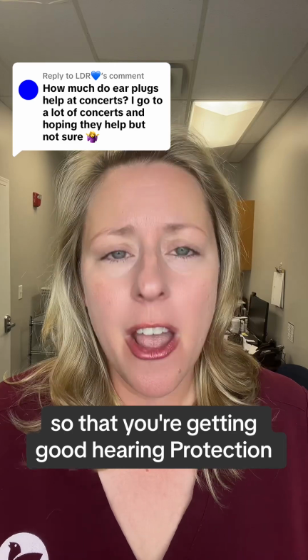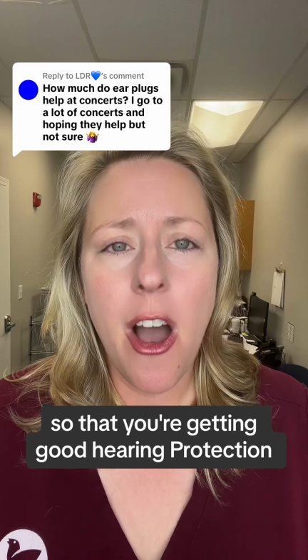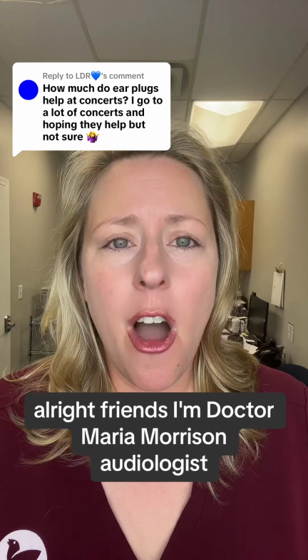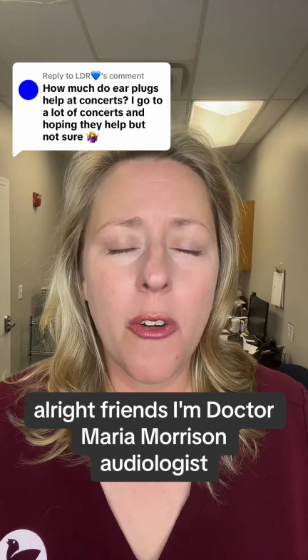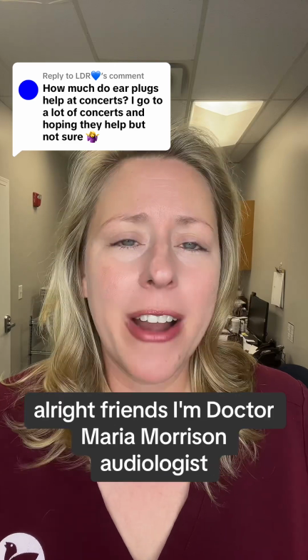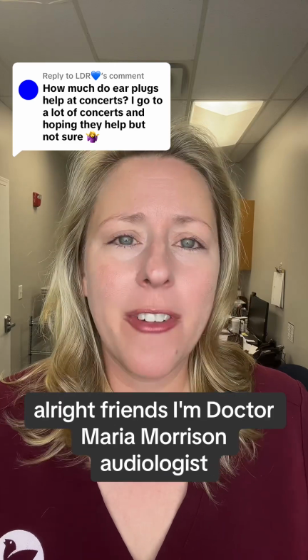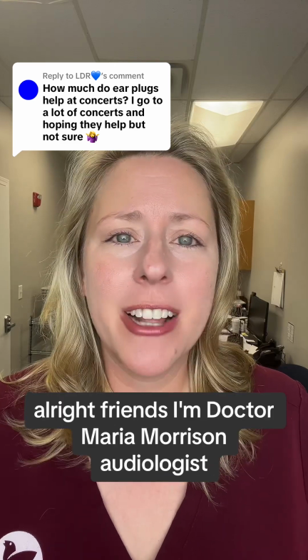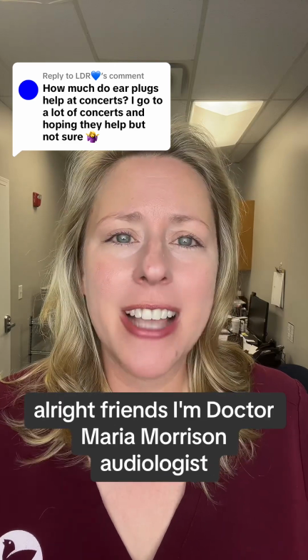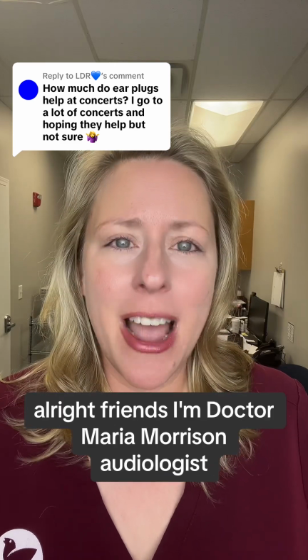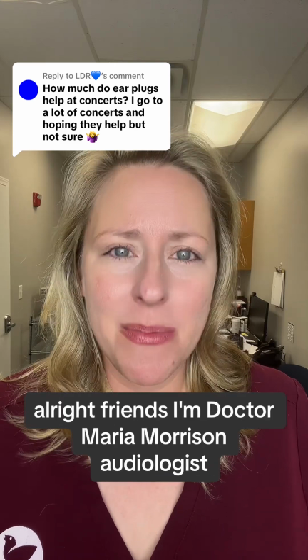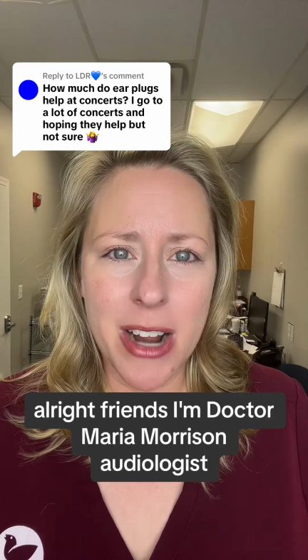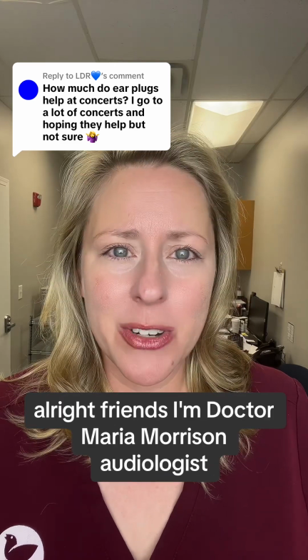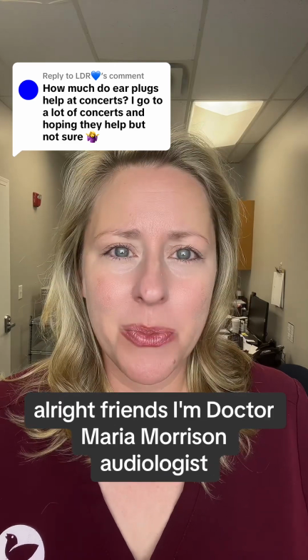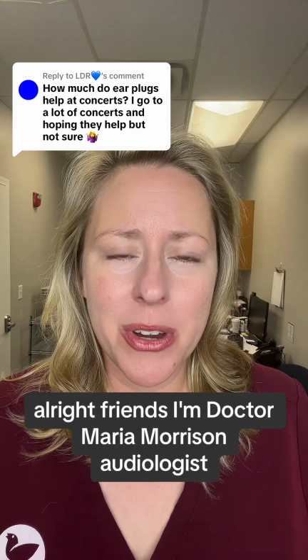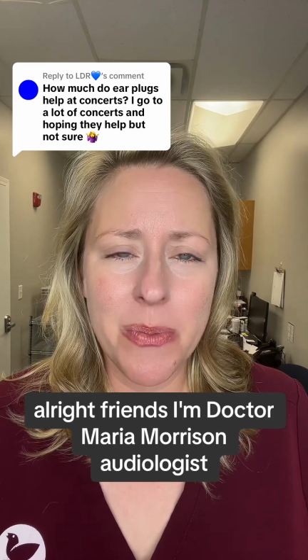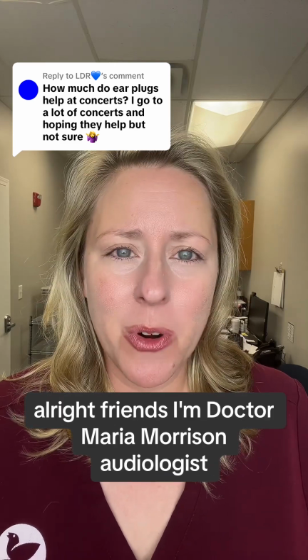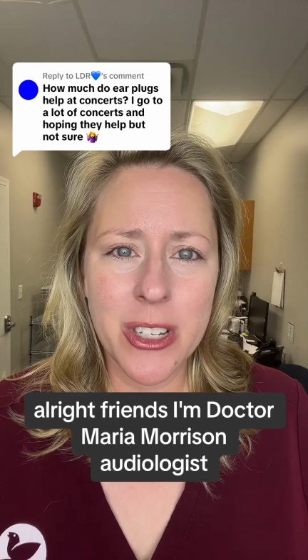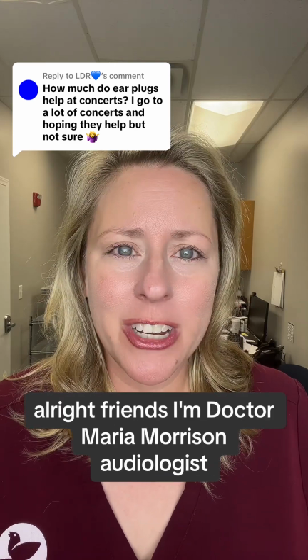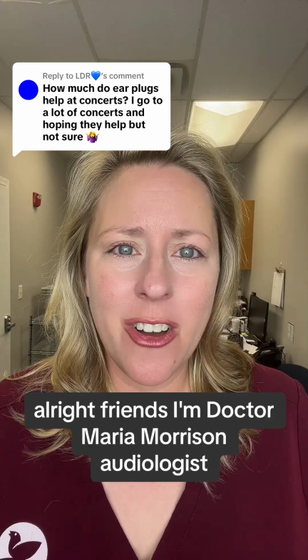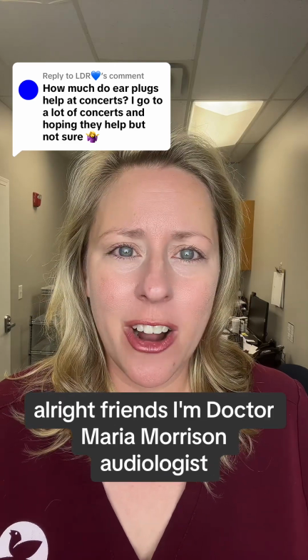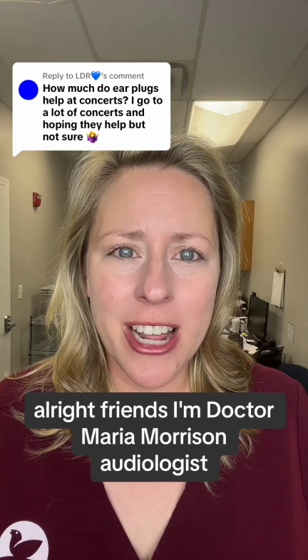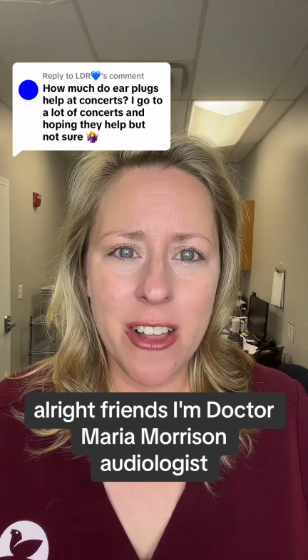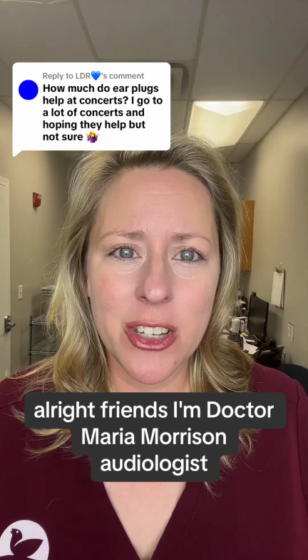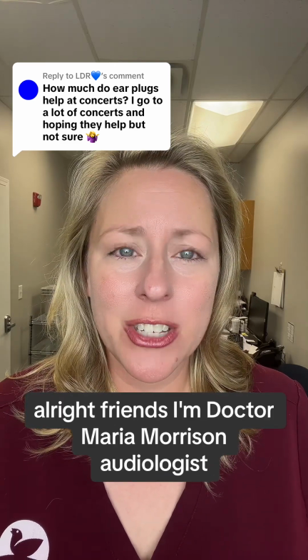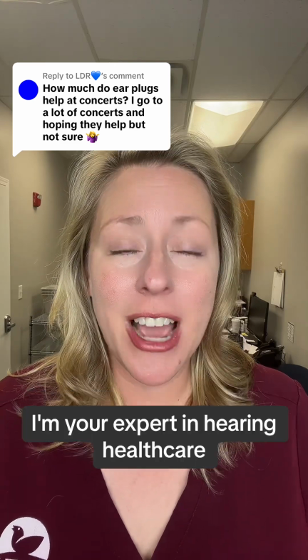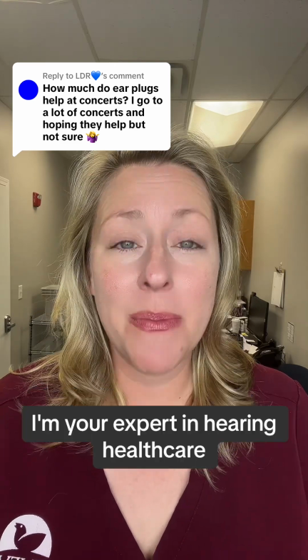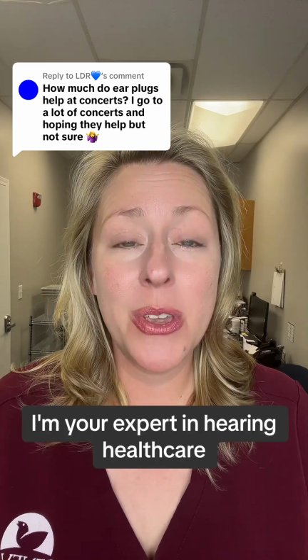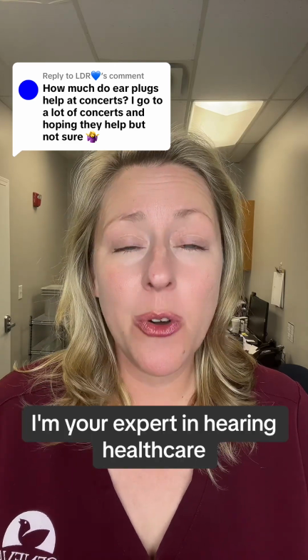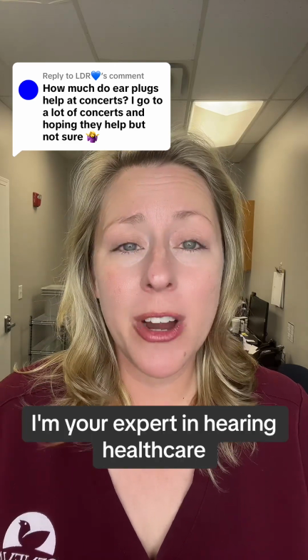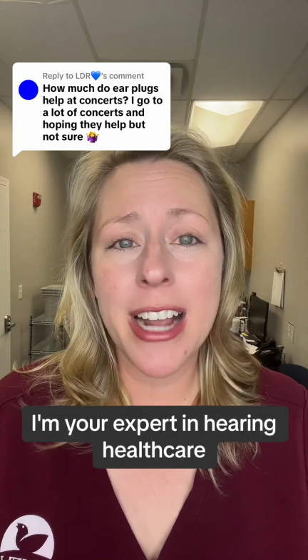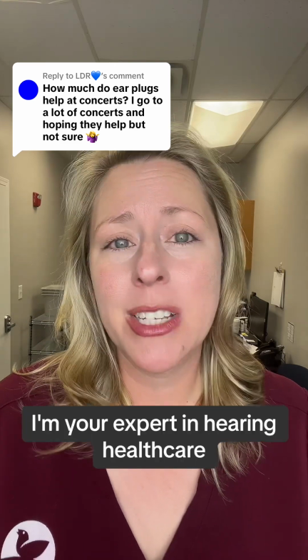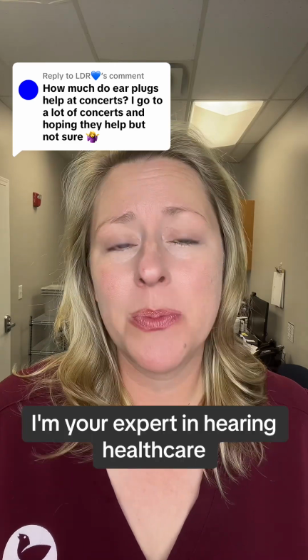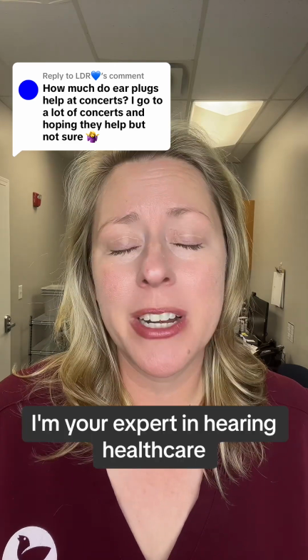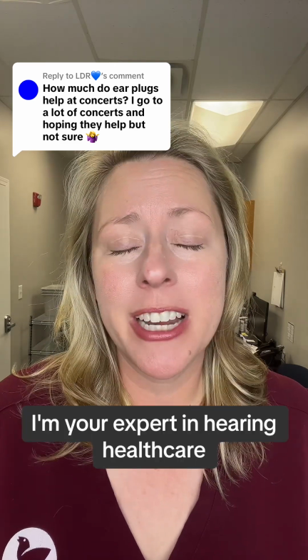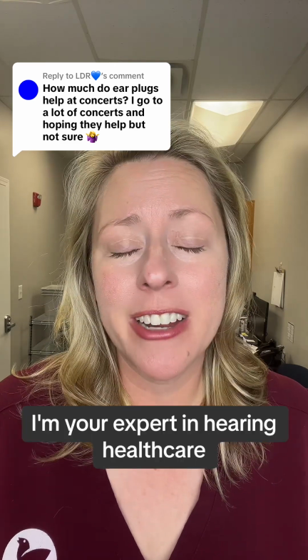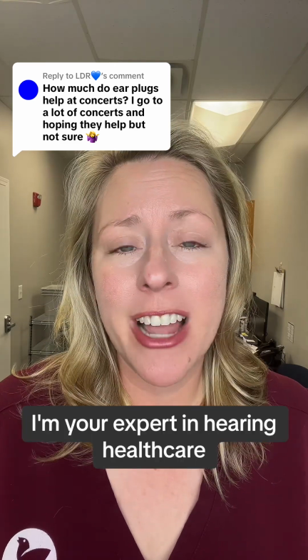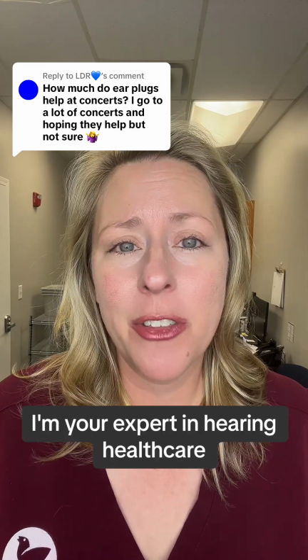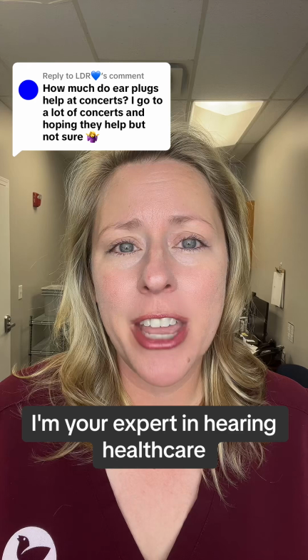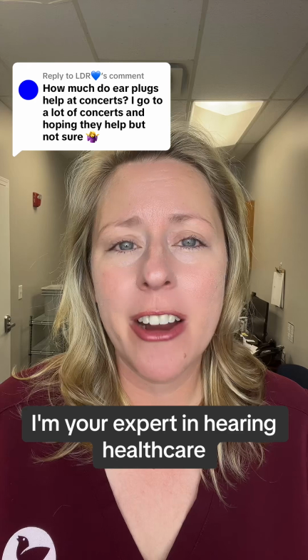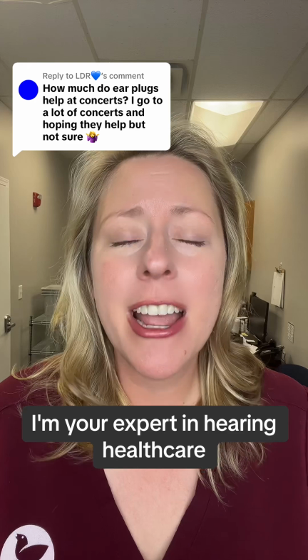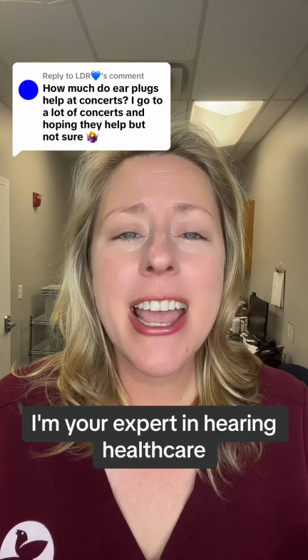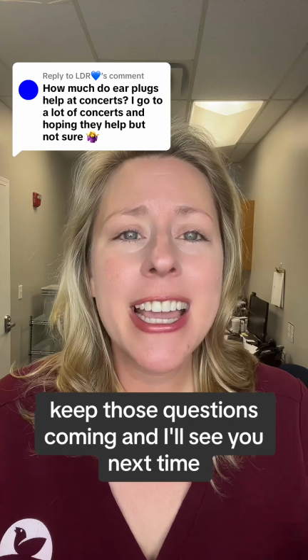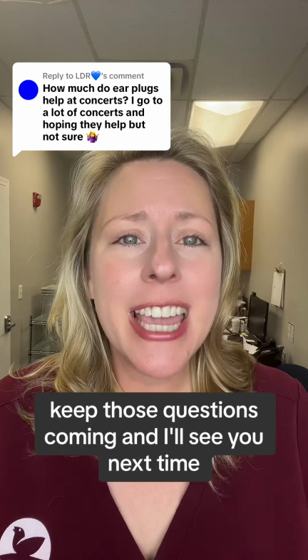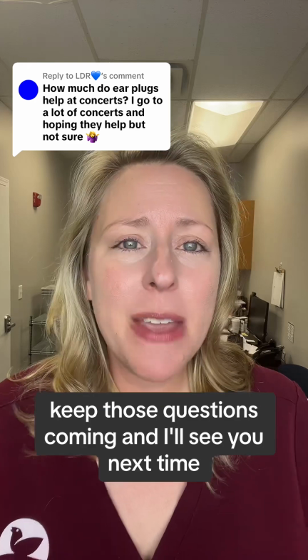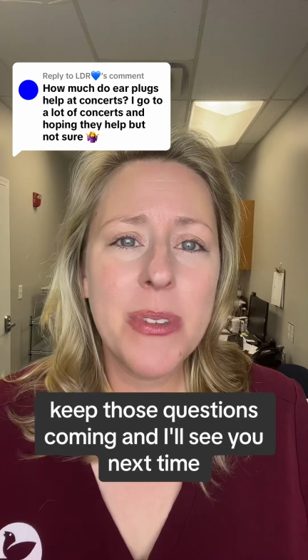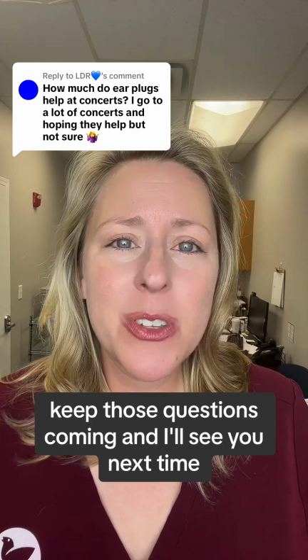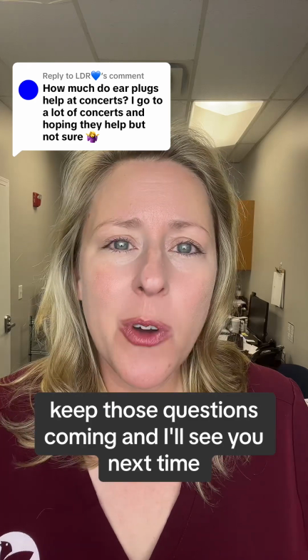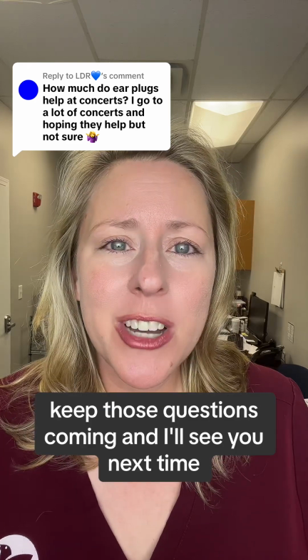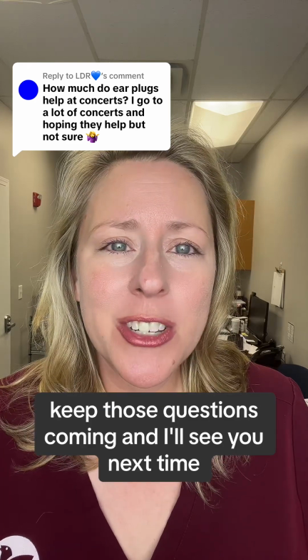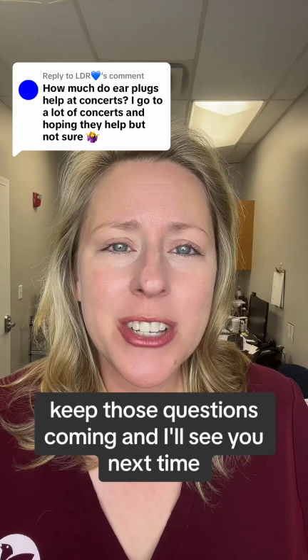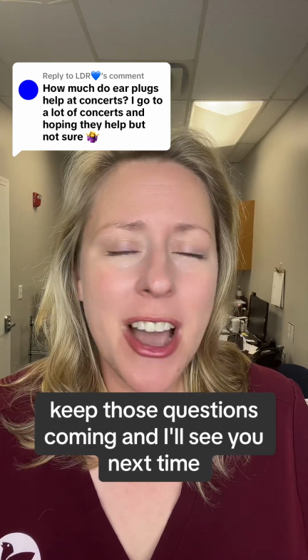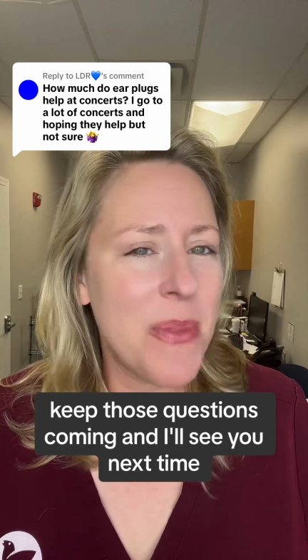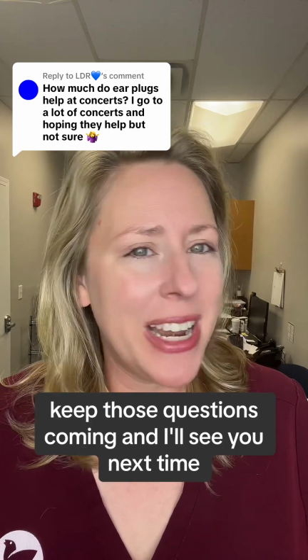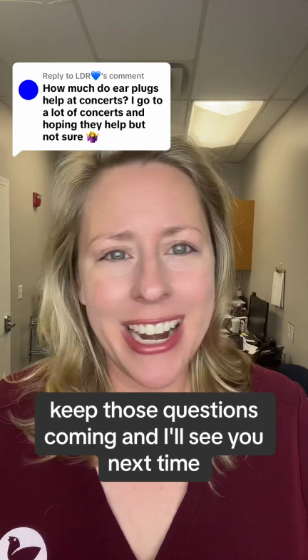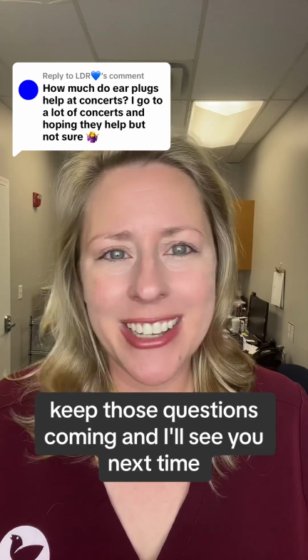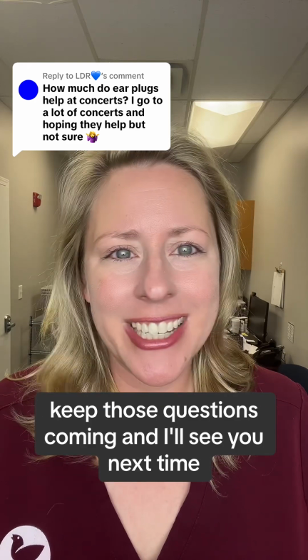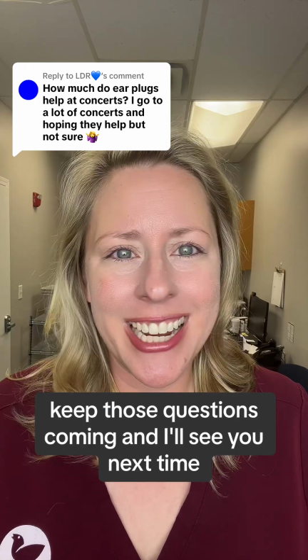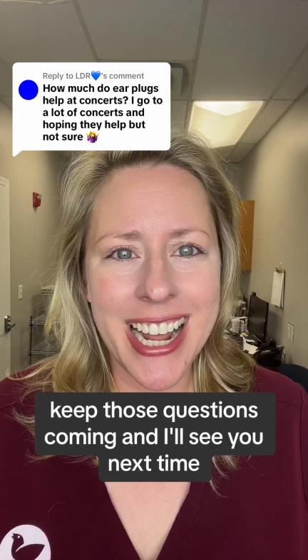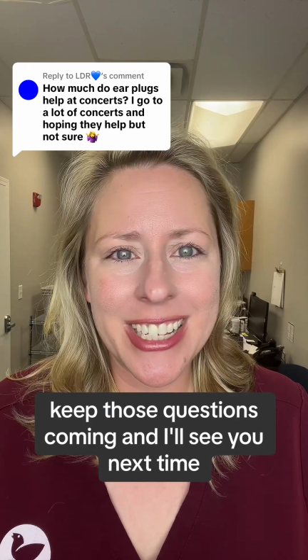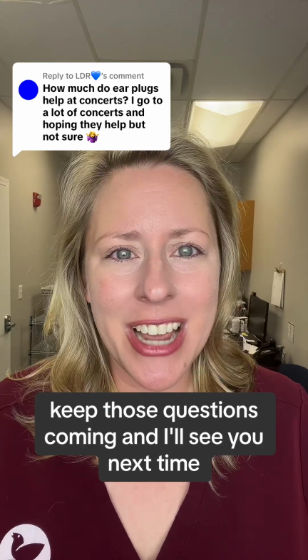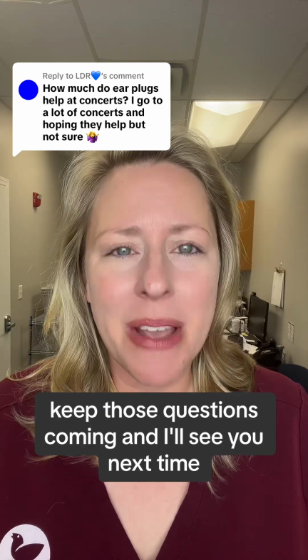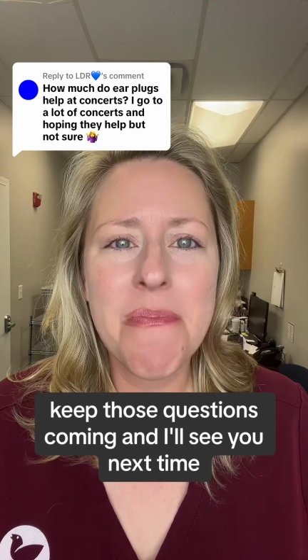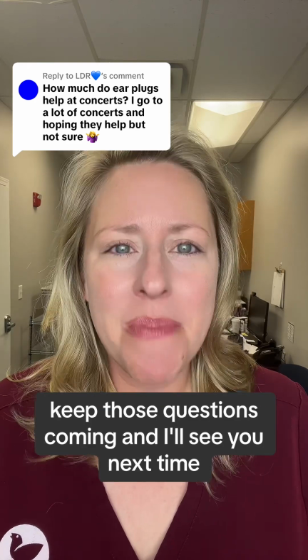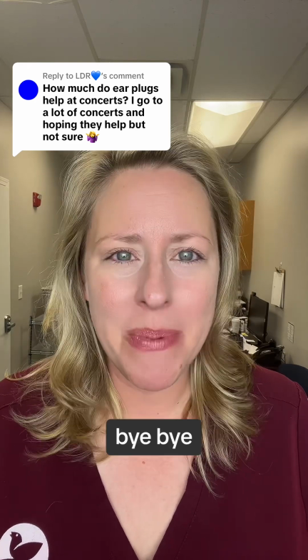All right, friends, I'm Dr. Maria Morrison, audiologist. I'm your expert in hearing healthcare. Keep those questions coming, and I'll see you next time. Bye-bye.